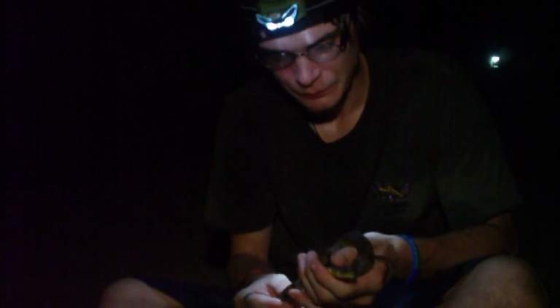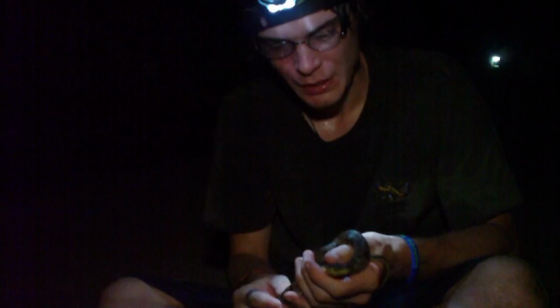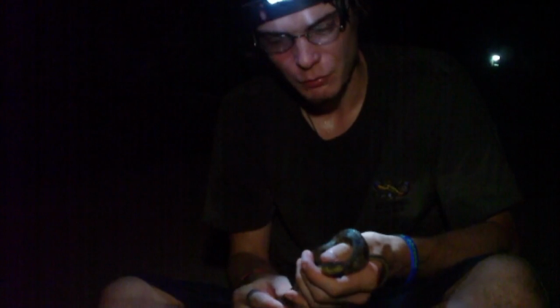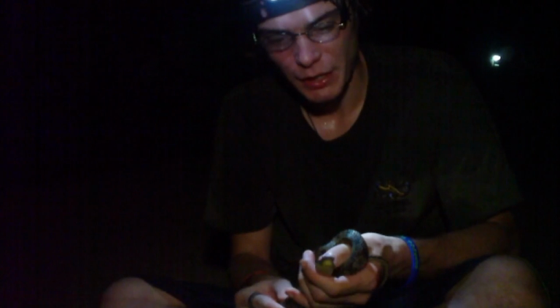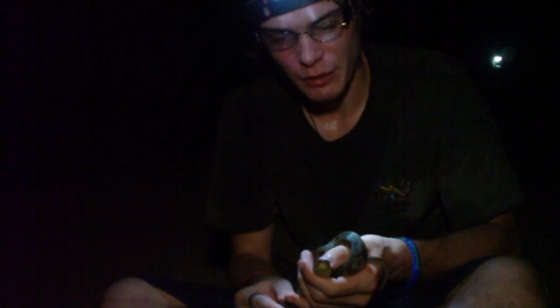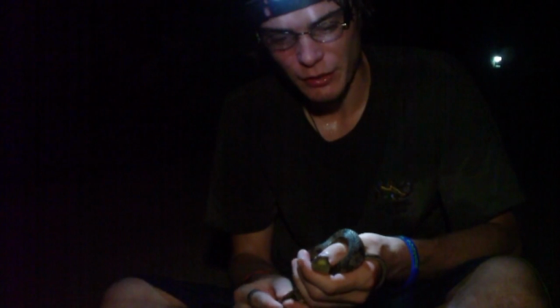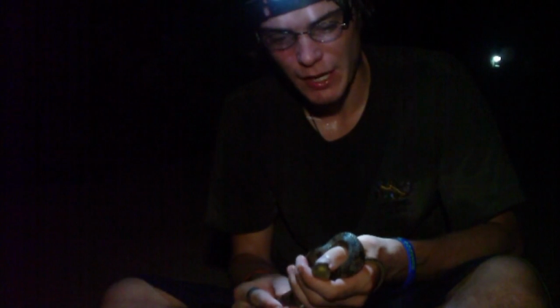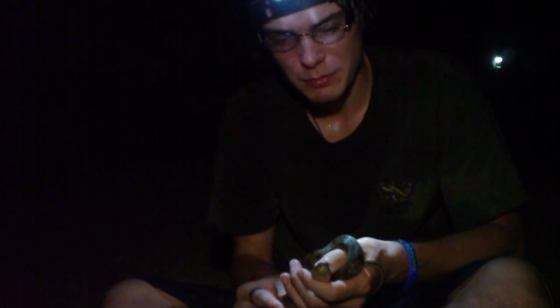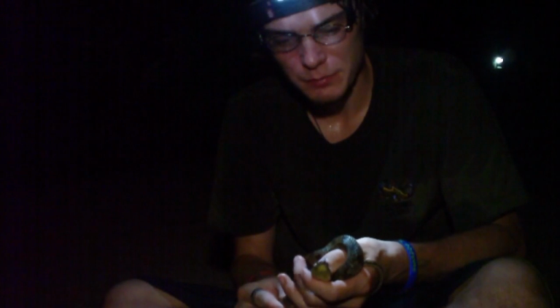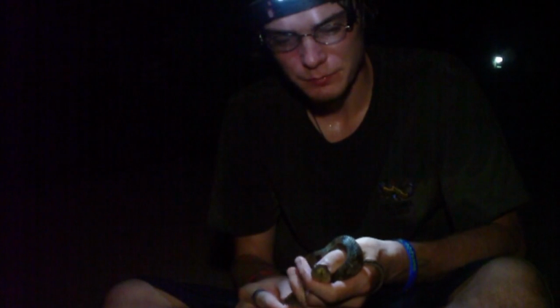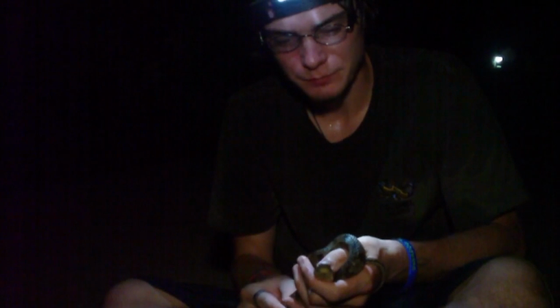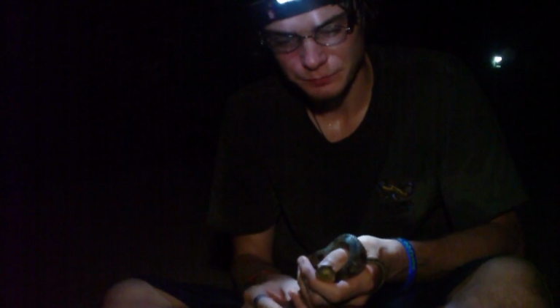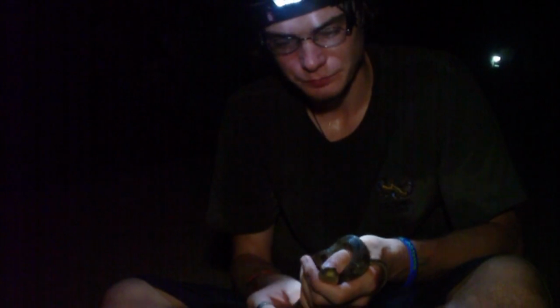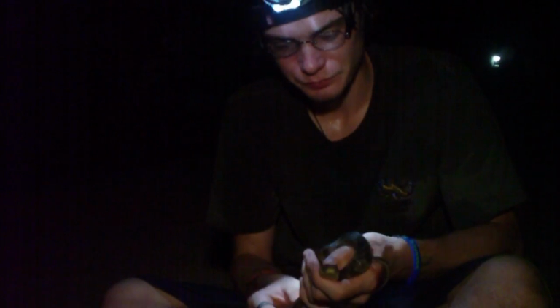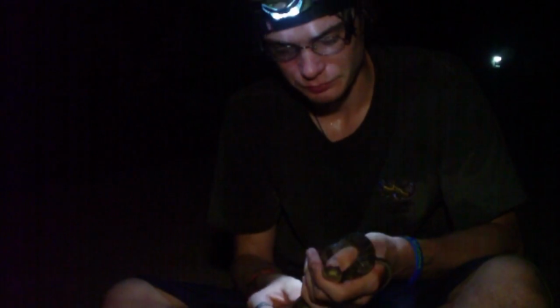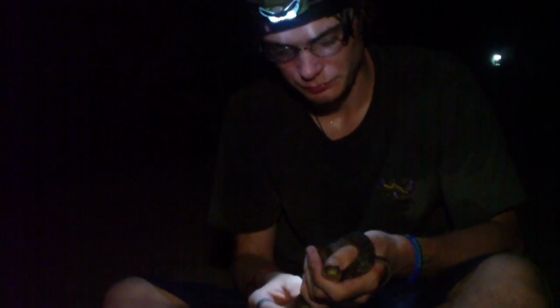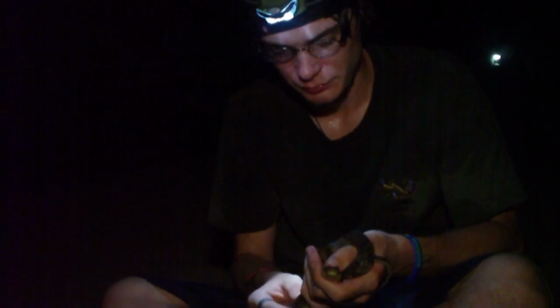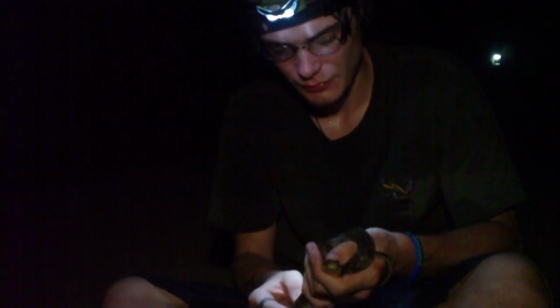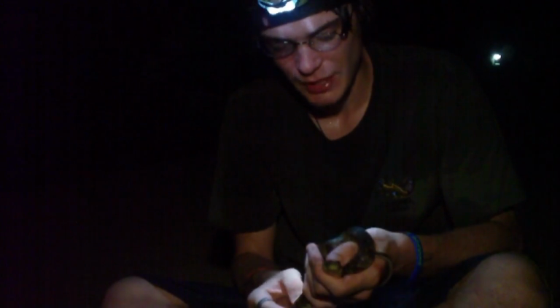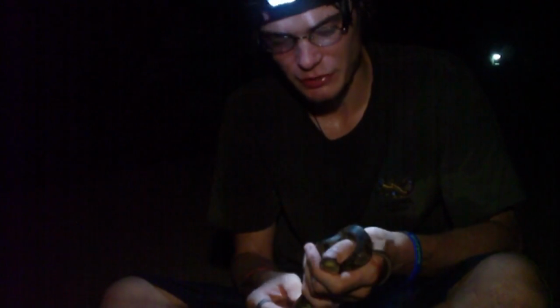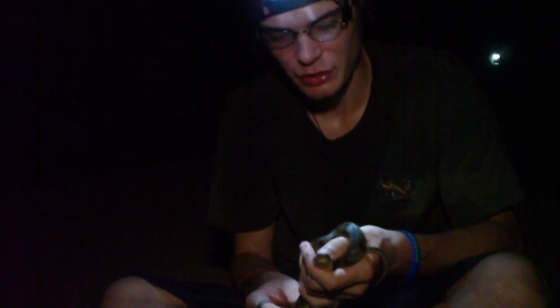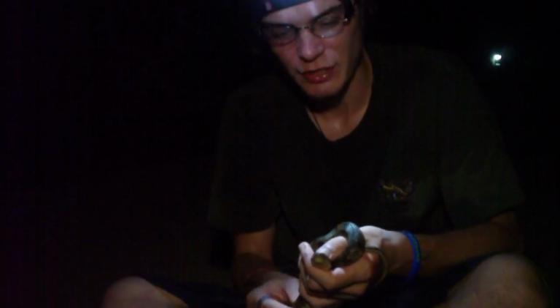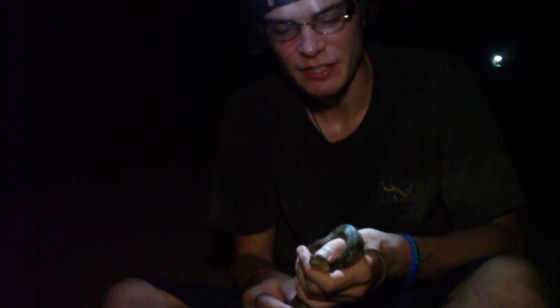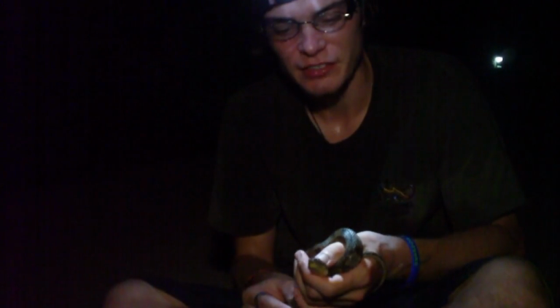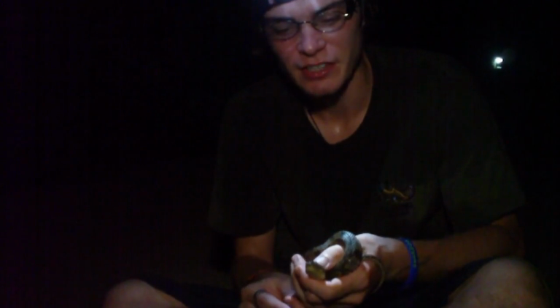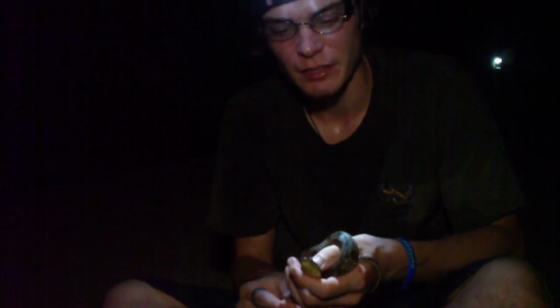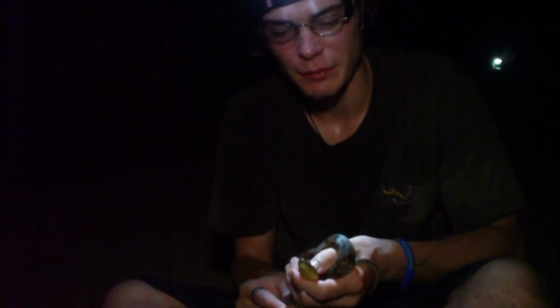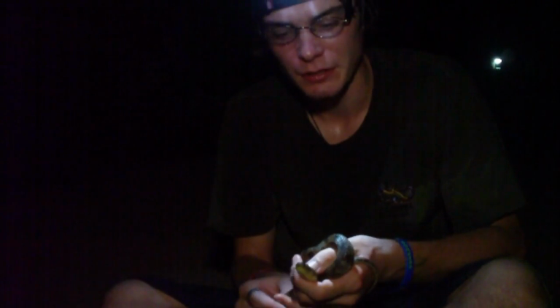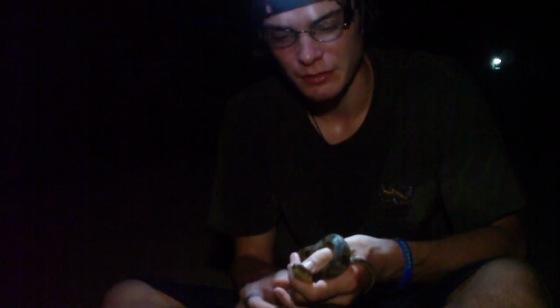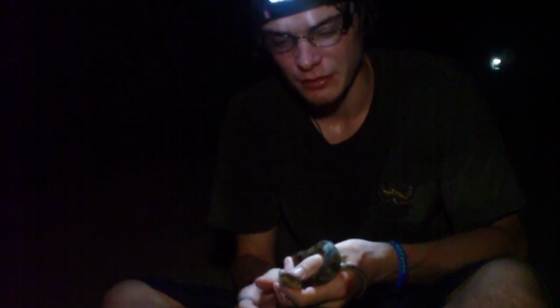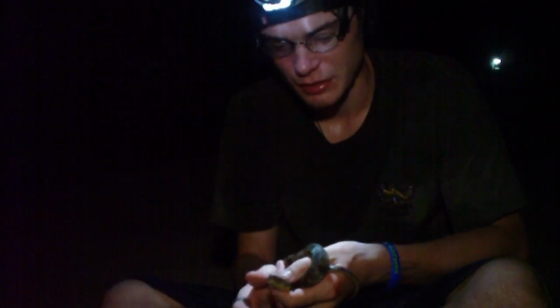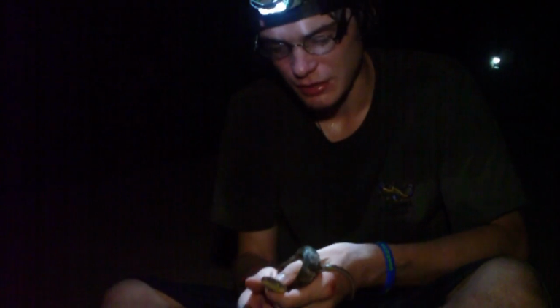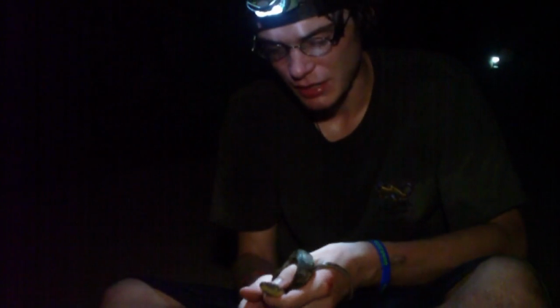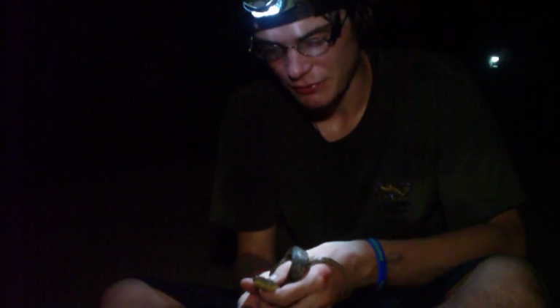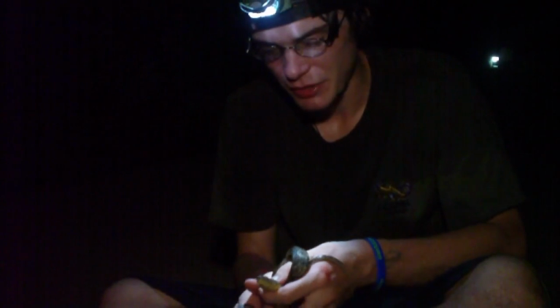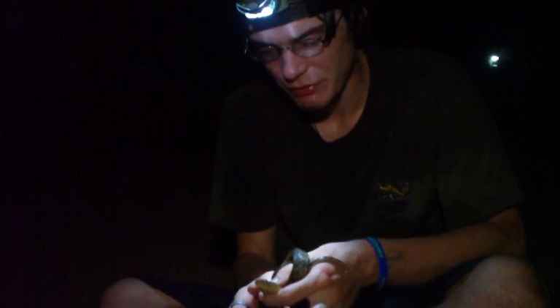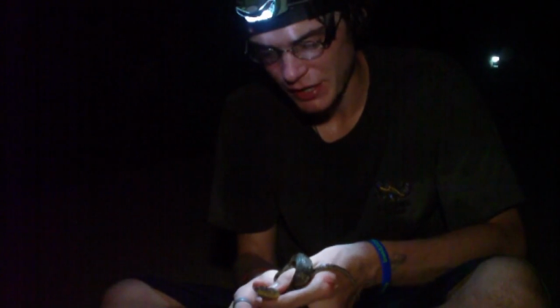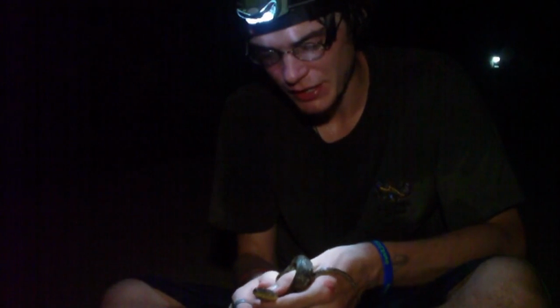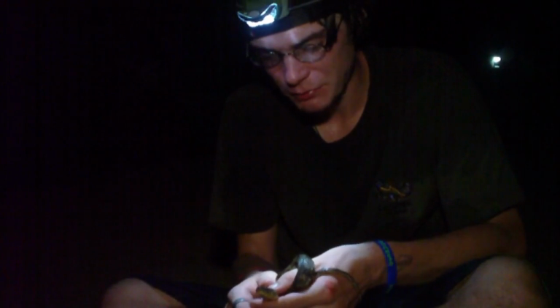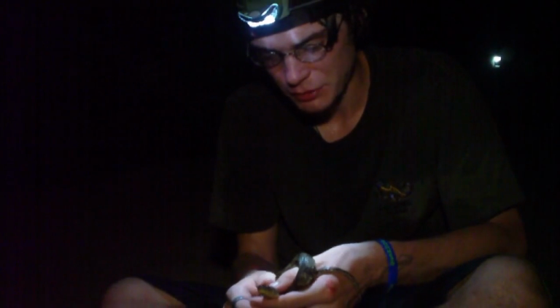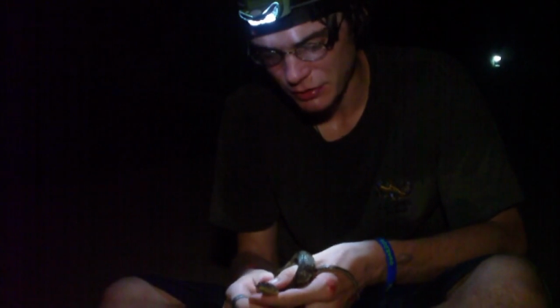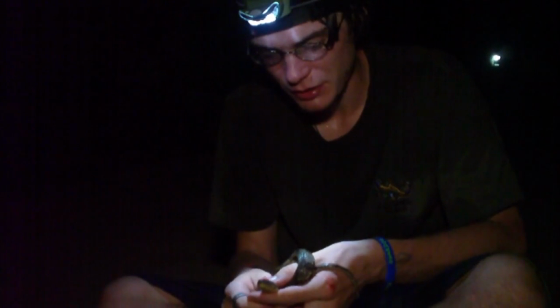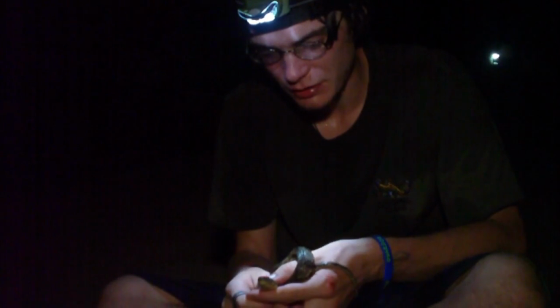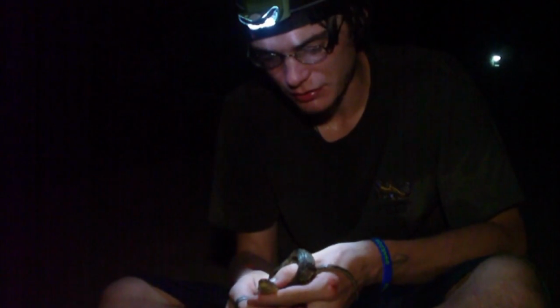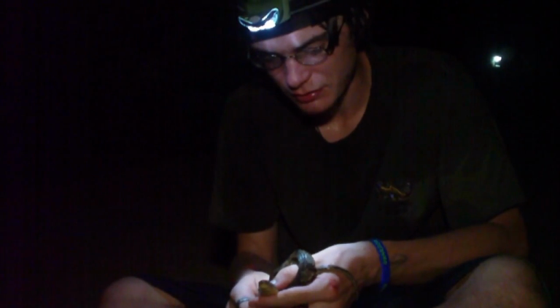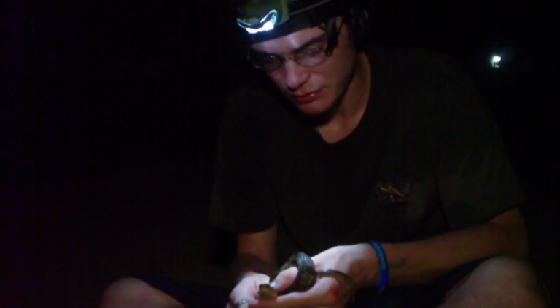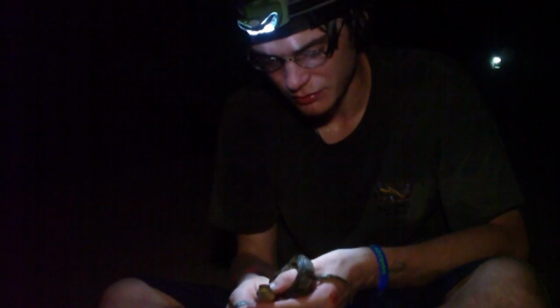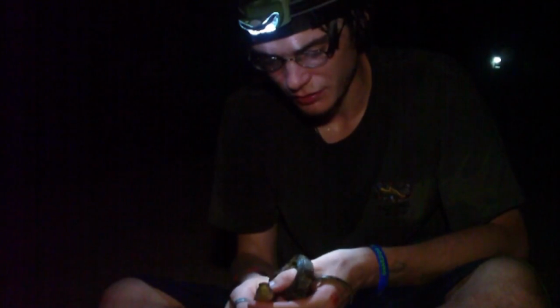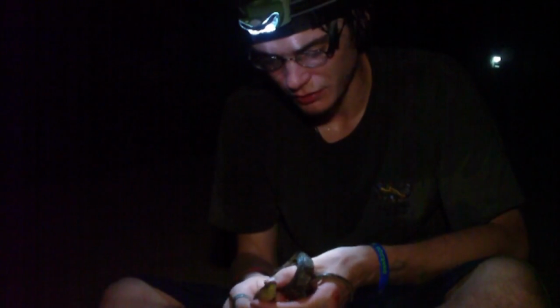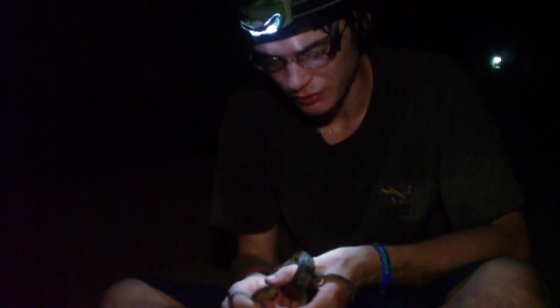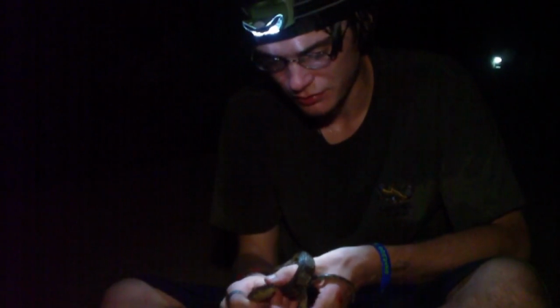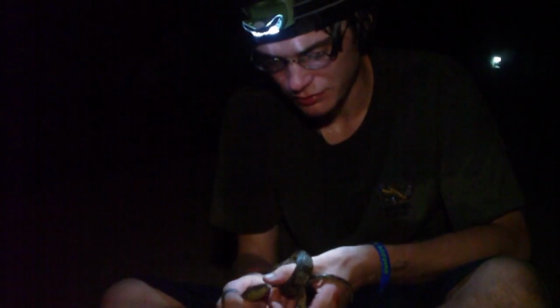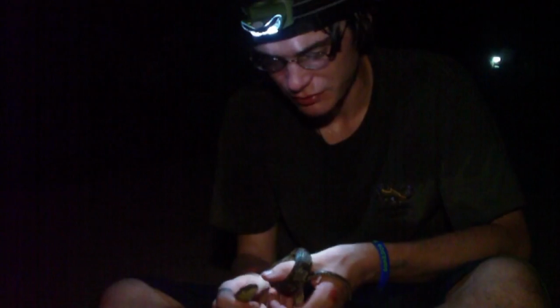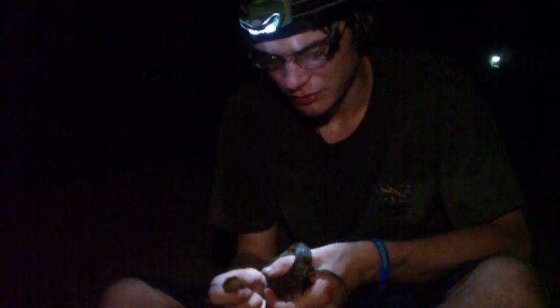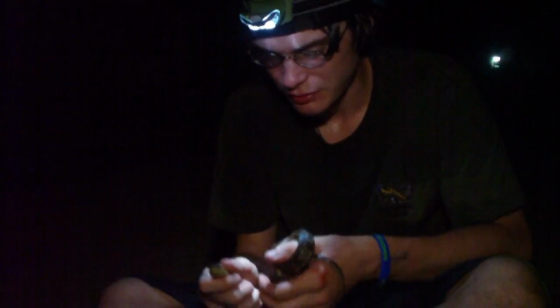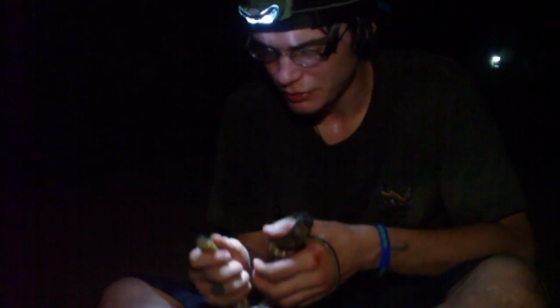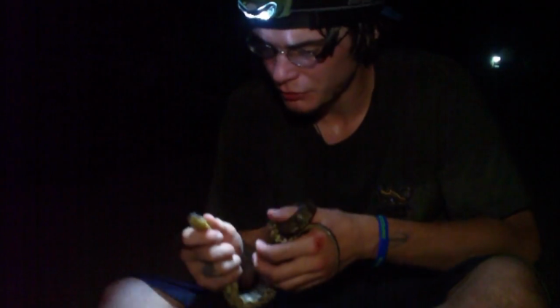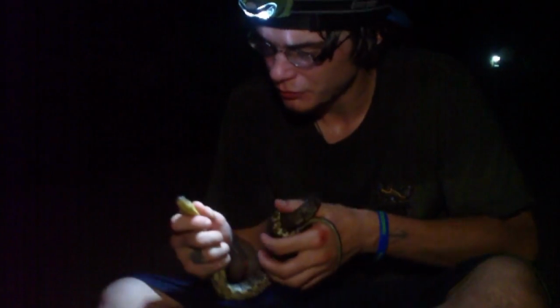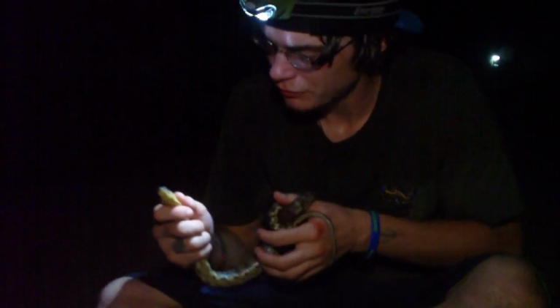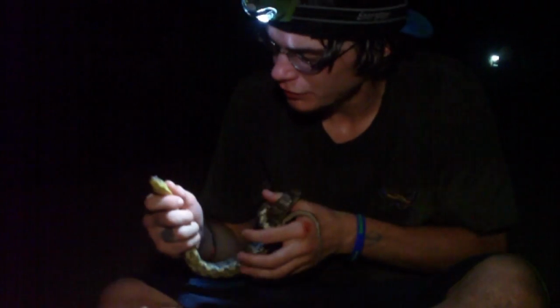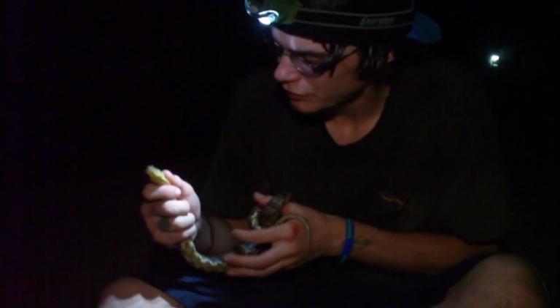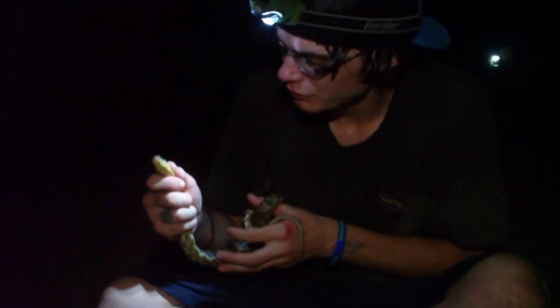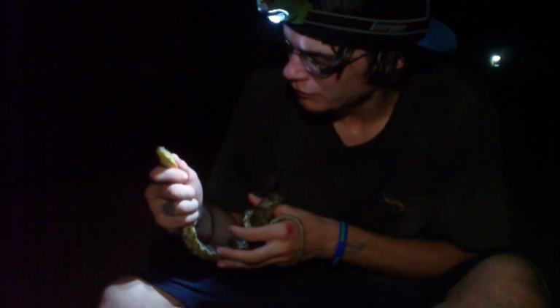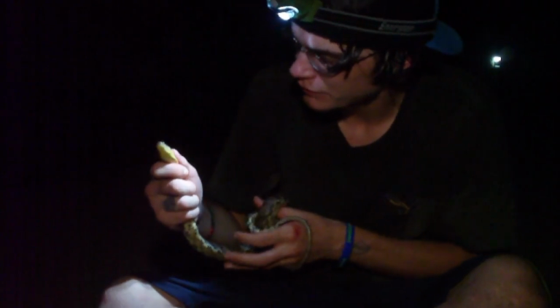This one actually surprised me. When I grabbed him, he started hissing at me. I mean, I've never had one do that. This was the first one.